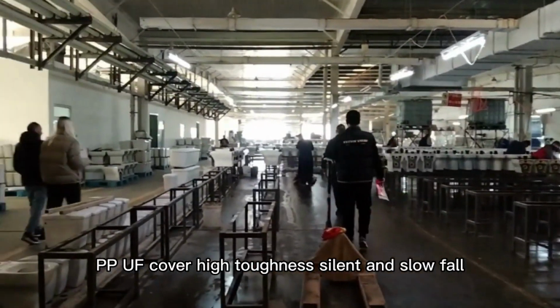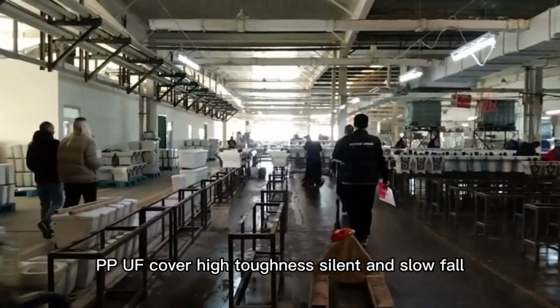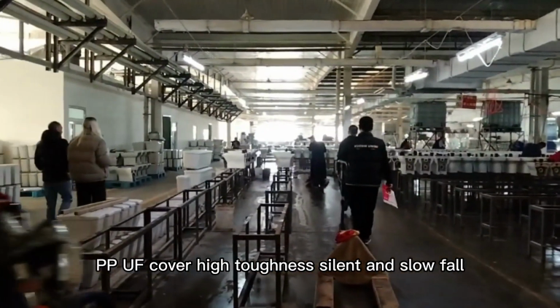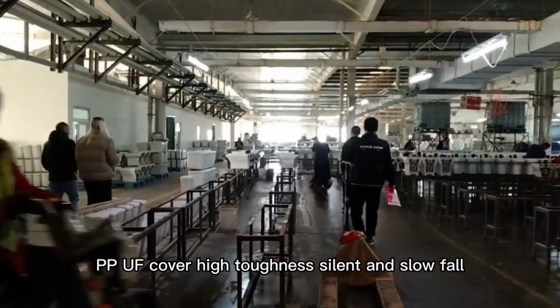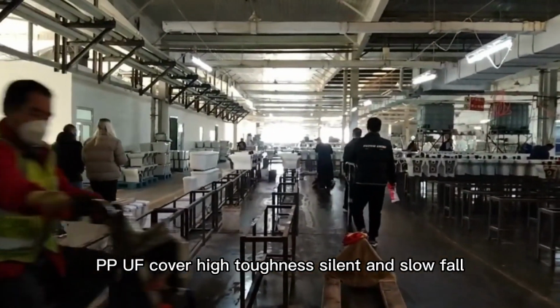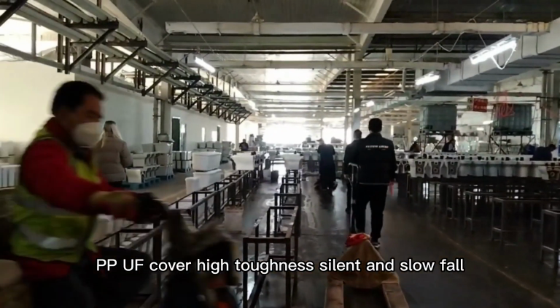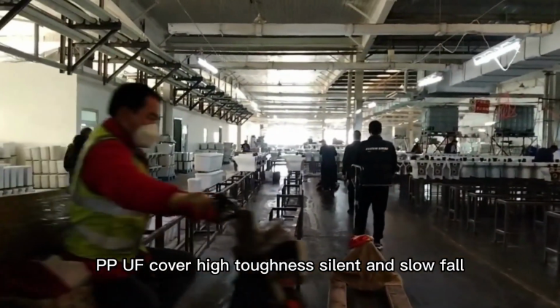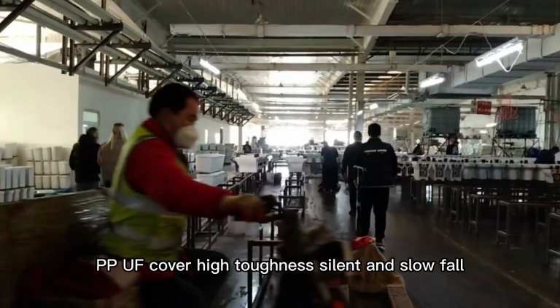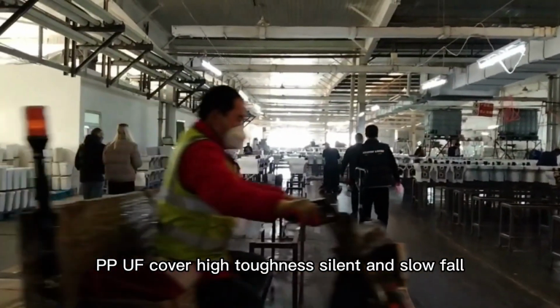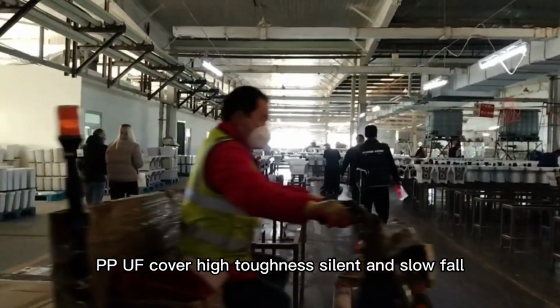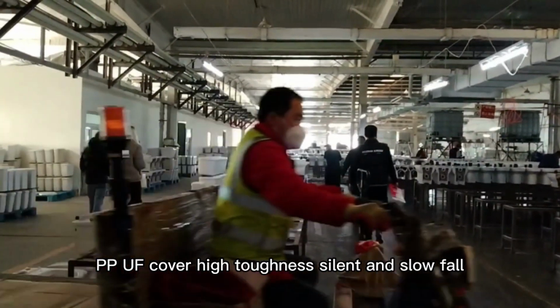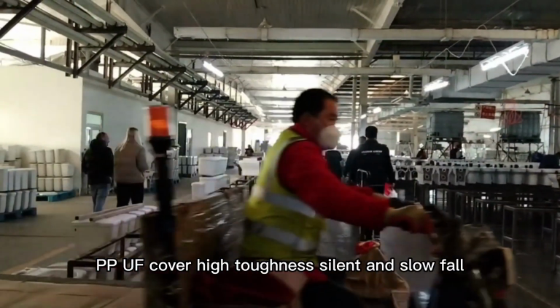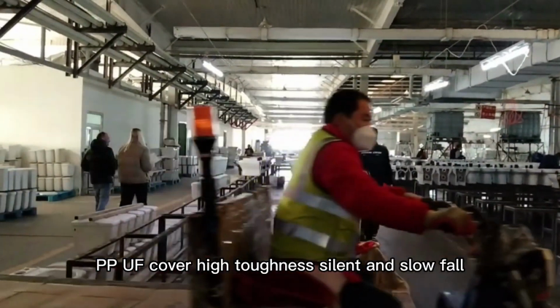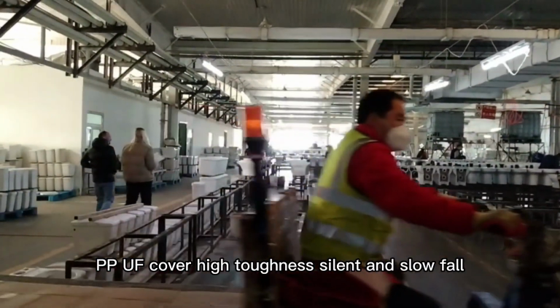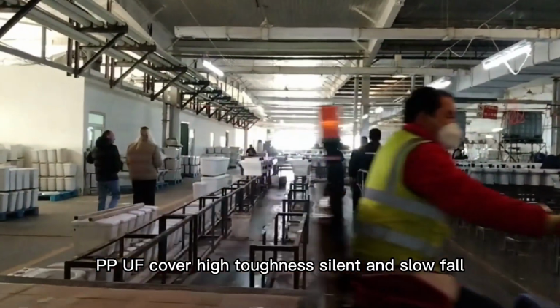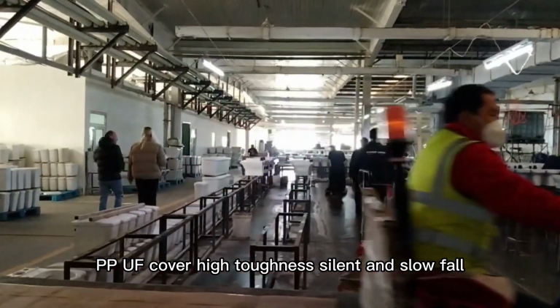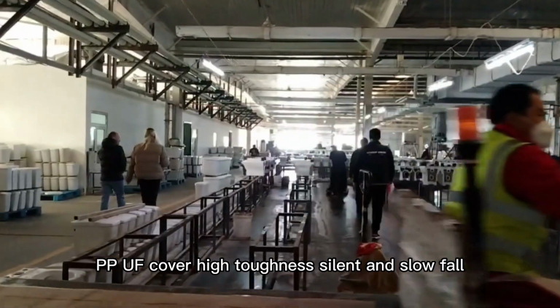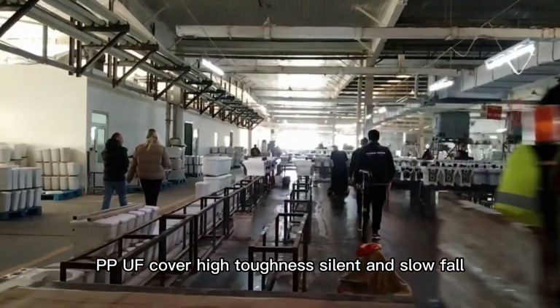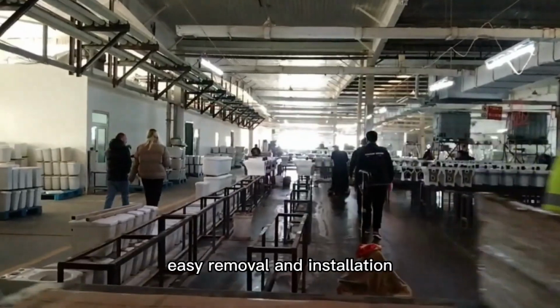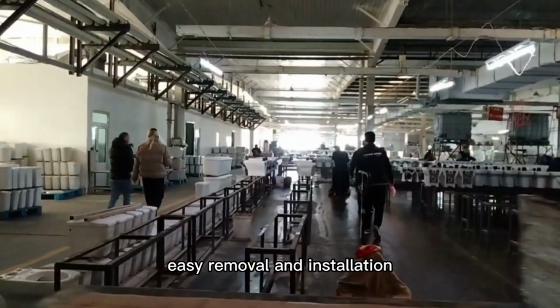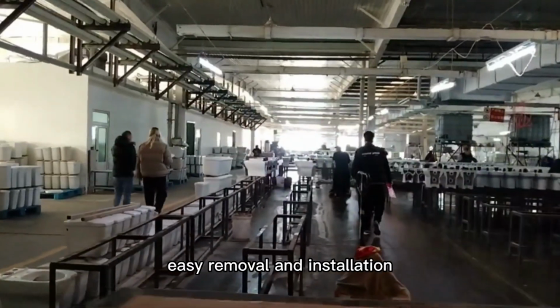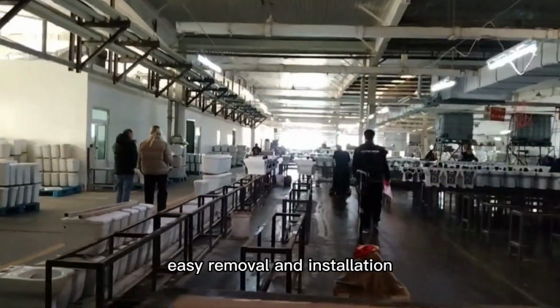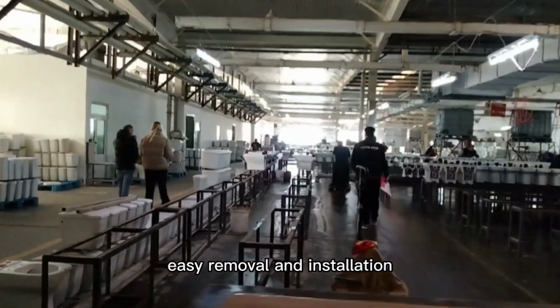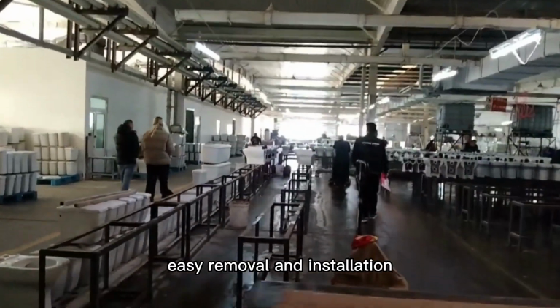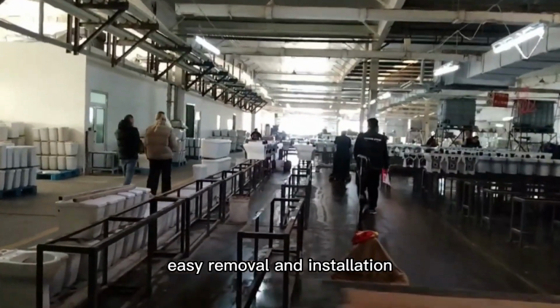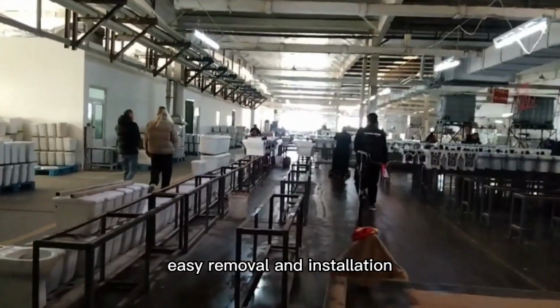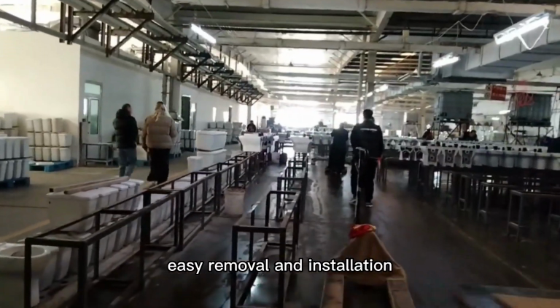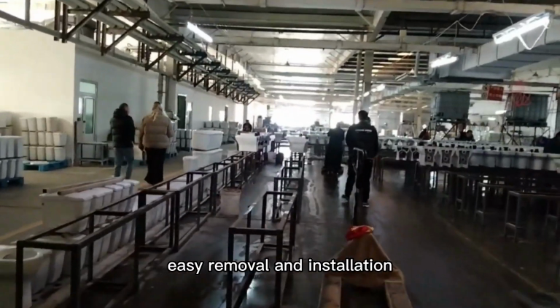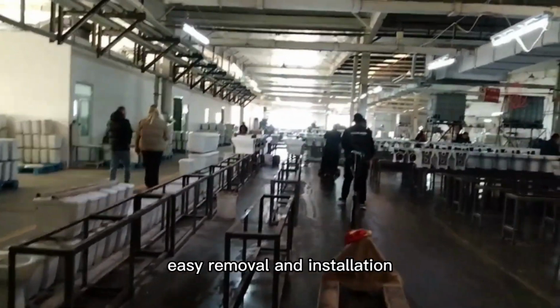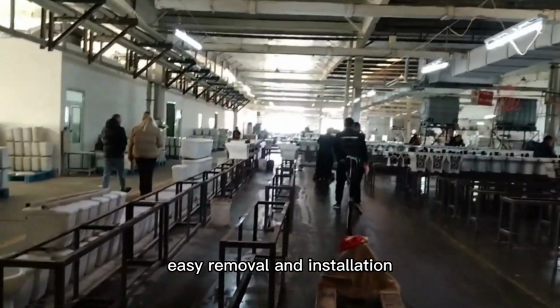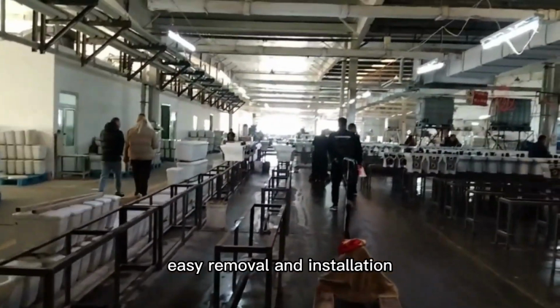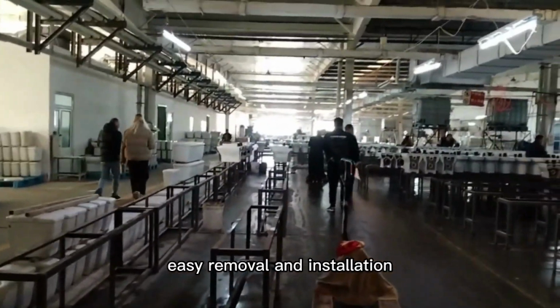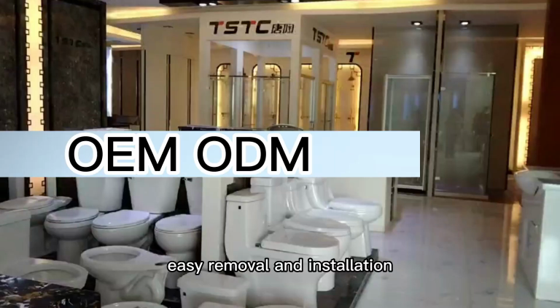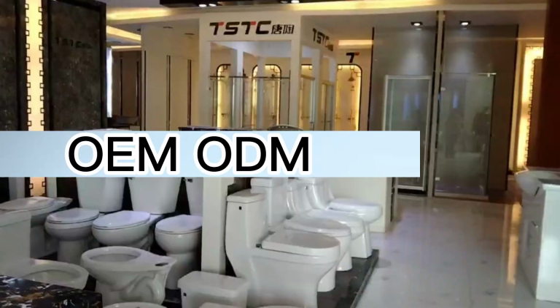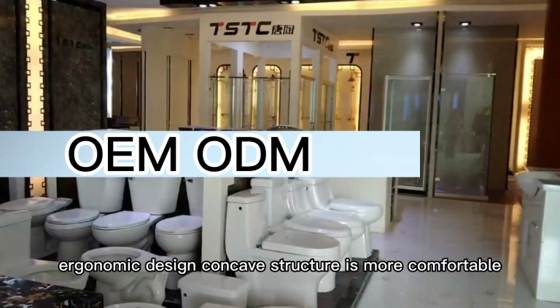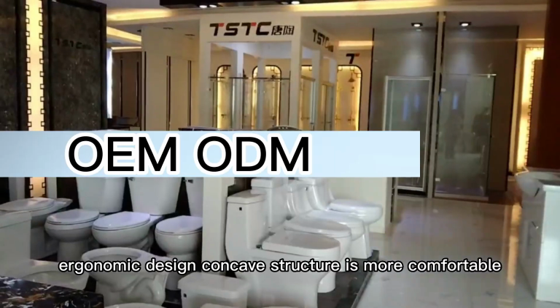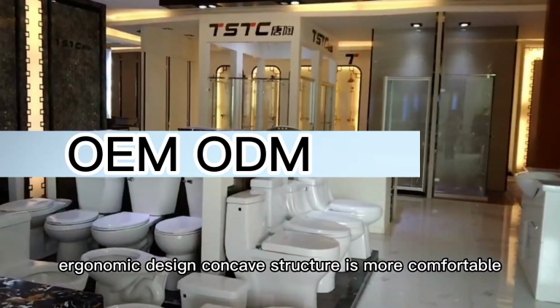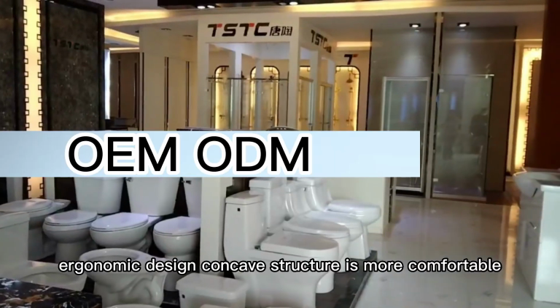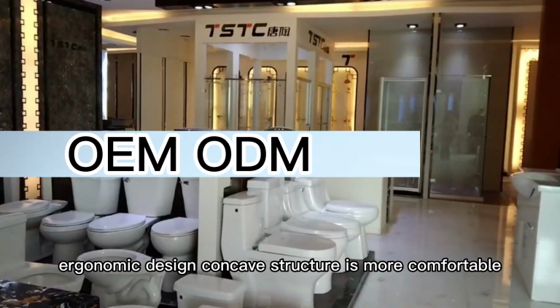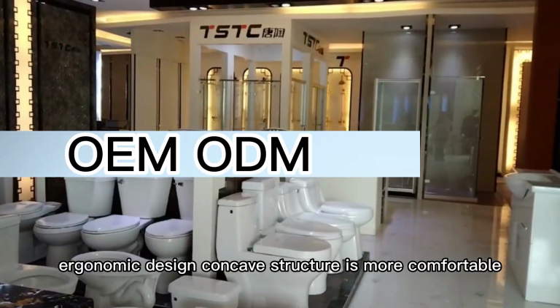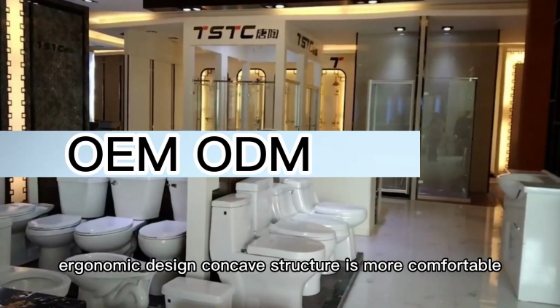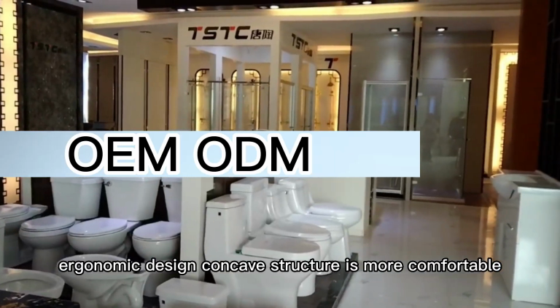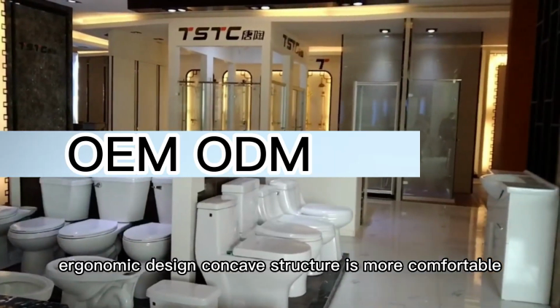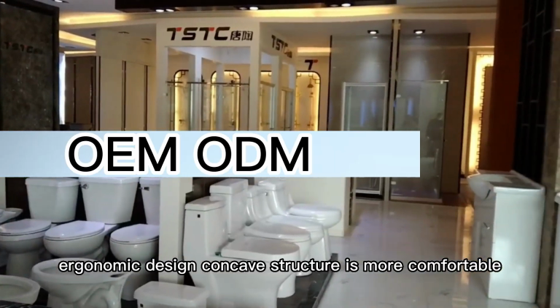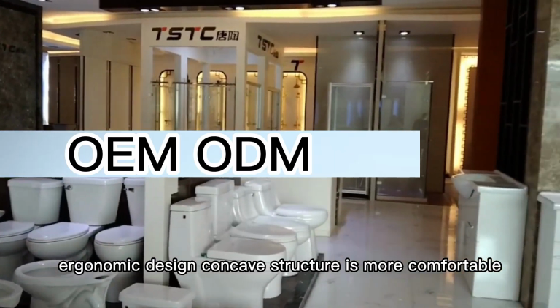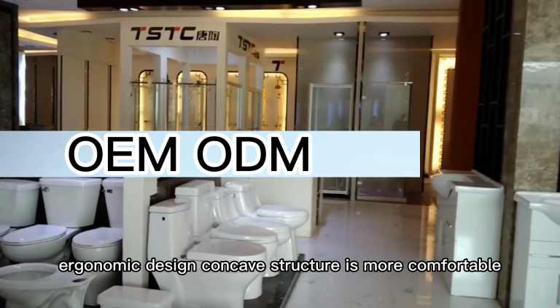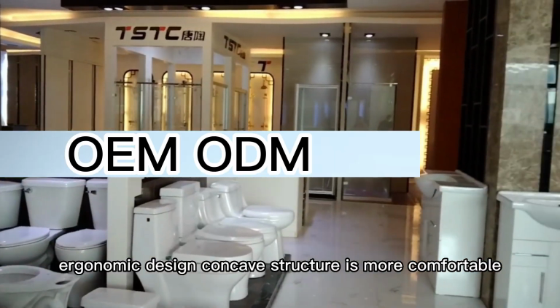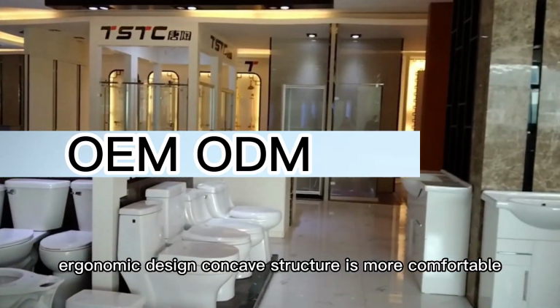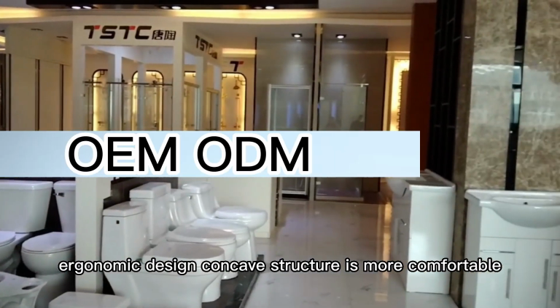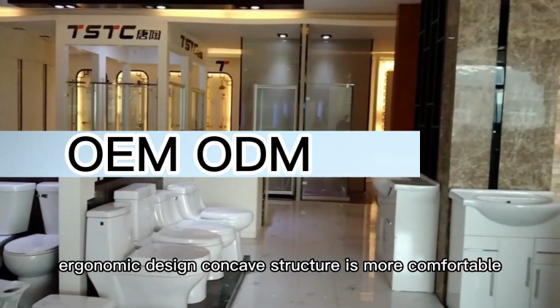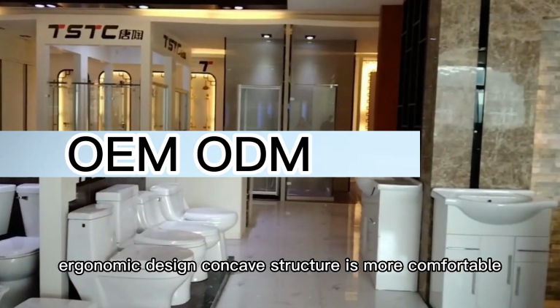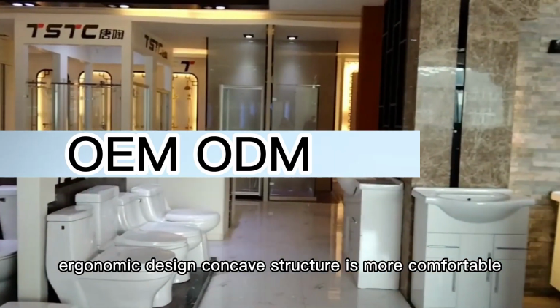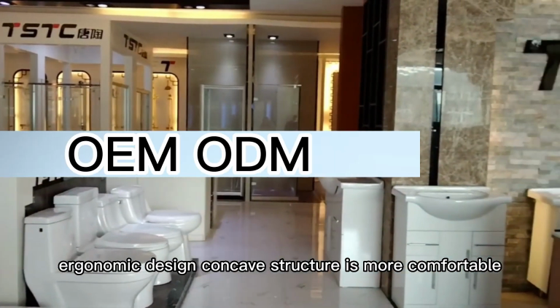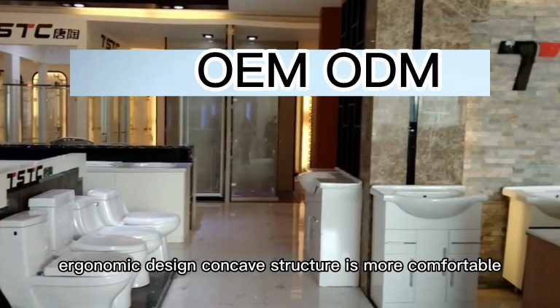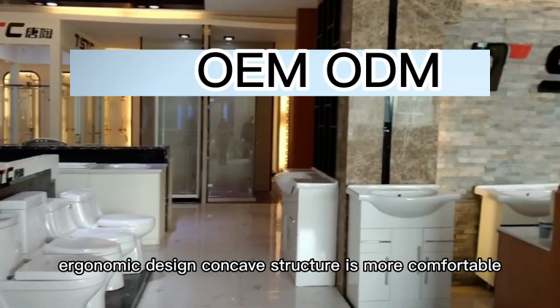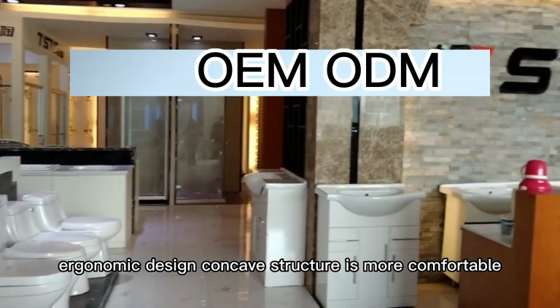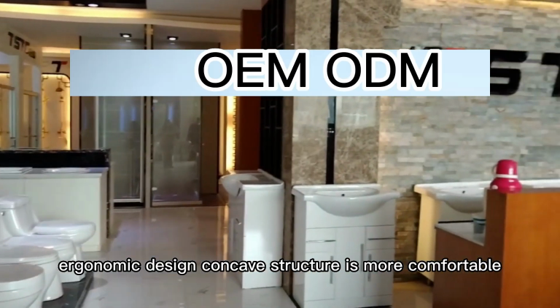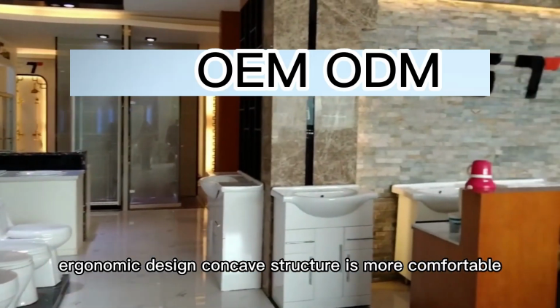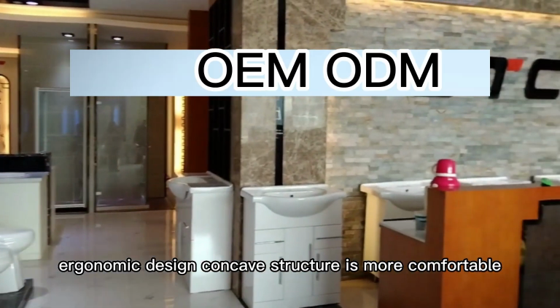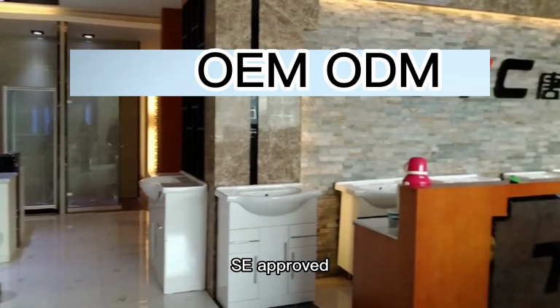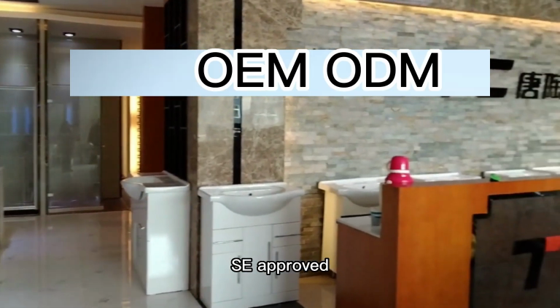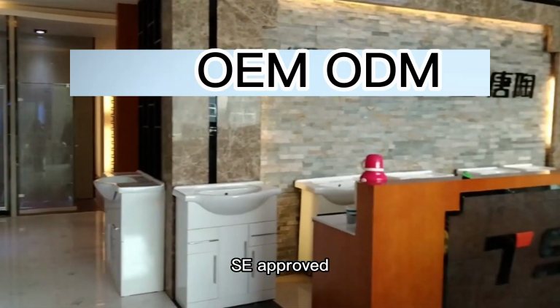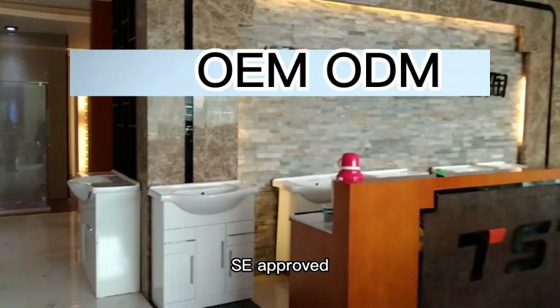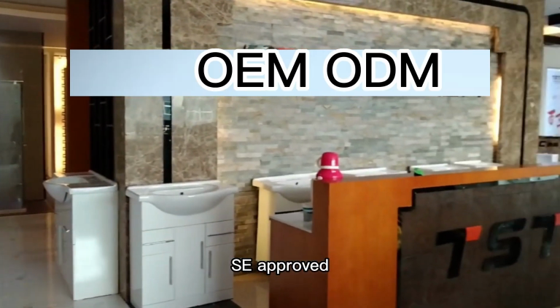High toughness, silent and slow fall, easy removal and installation. Ergonomic design, concave structure is more comfortable. CE approved.